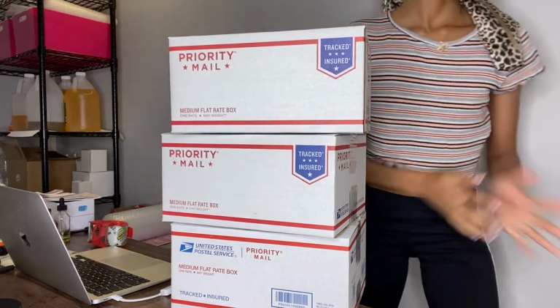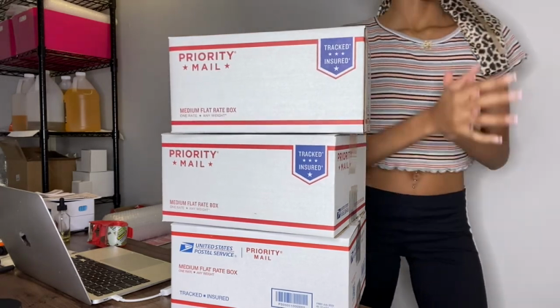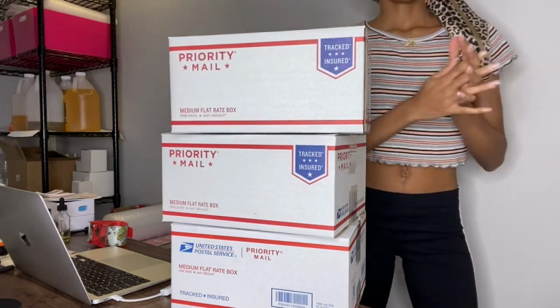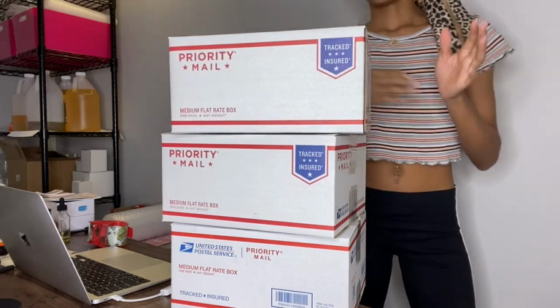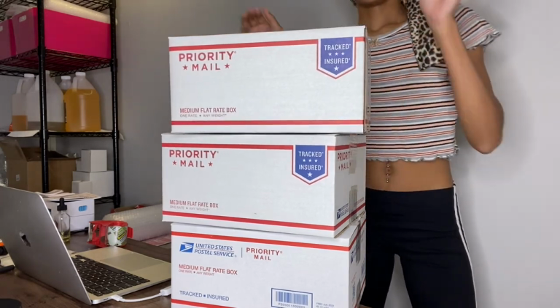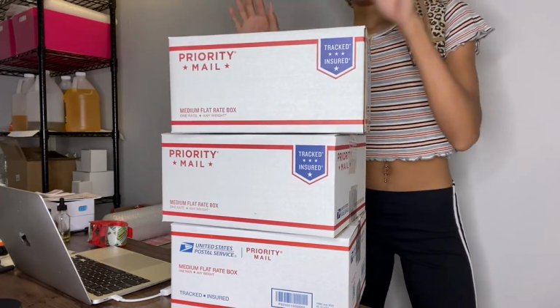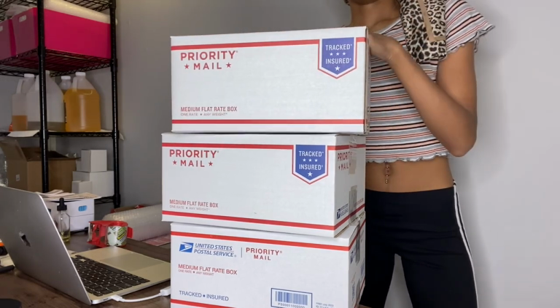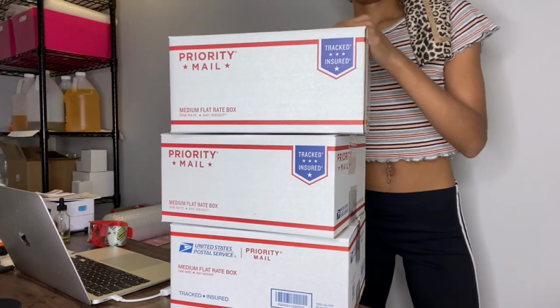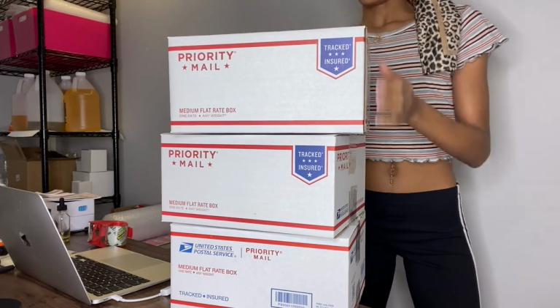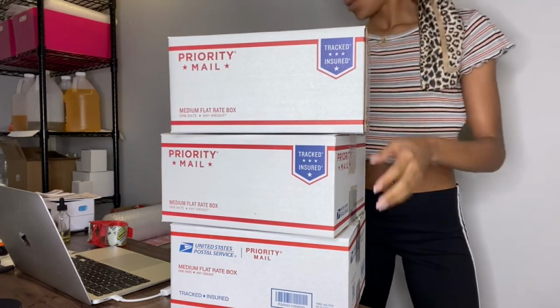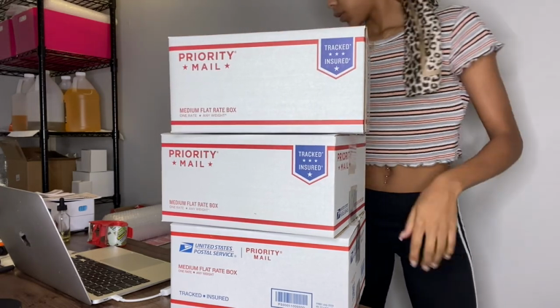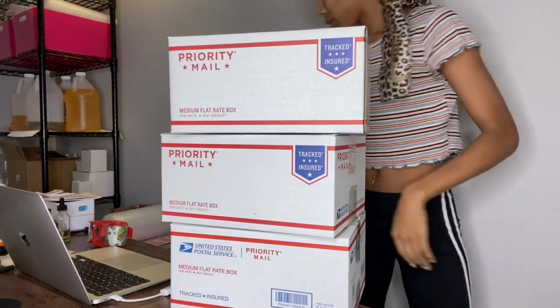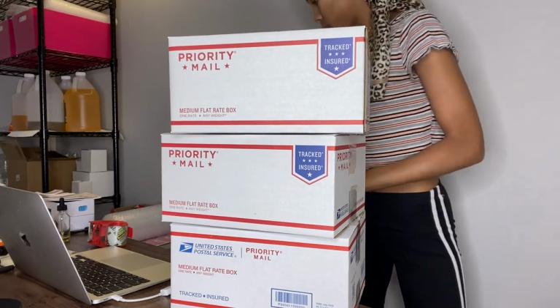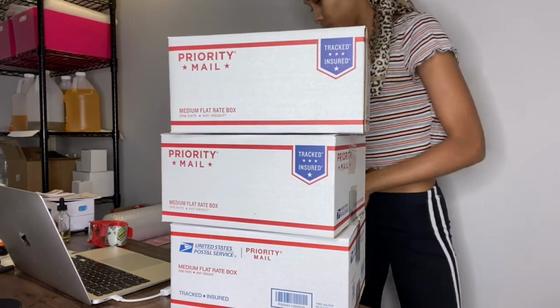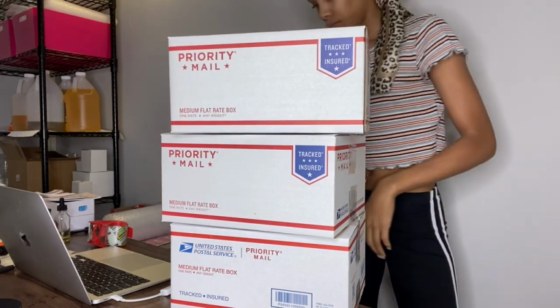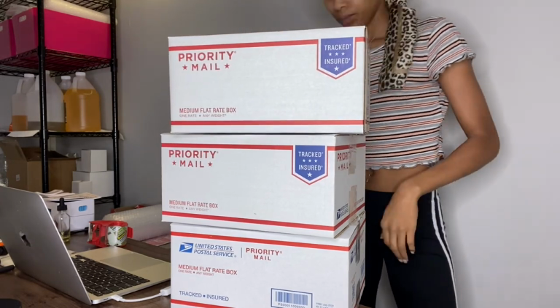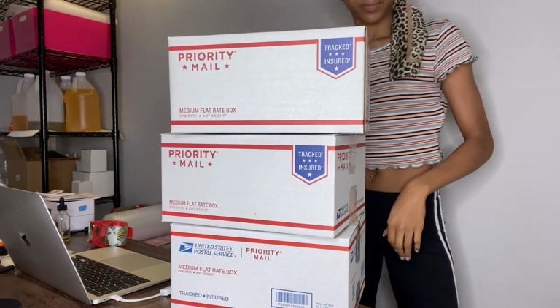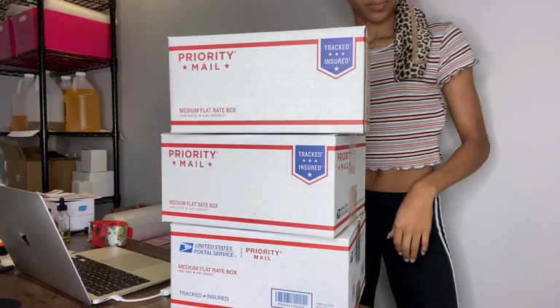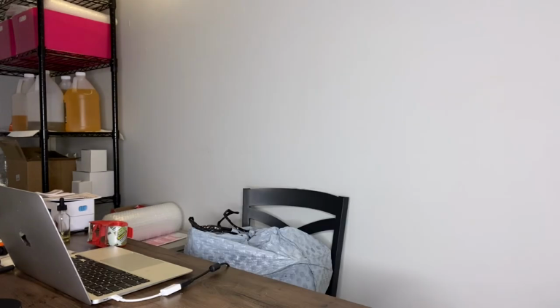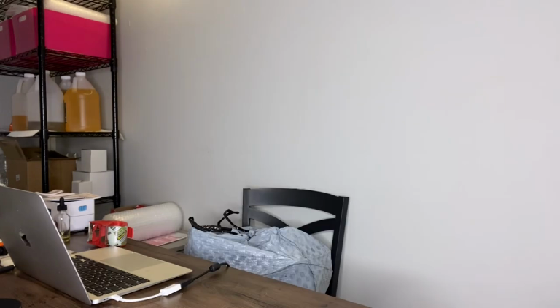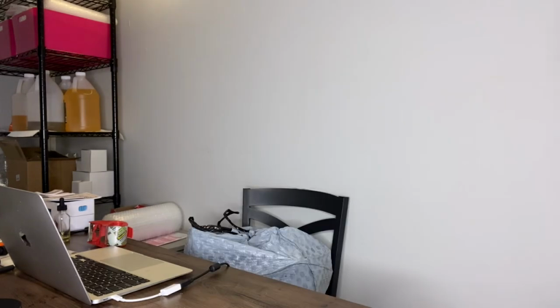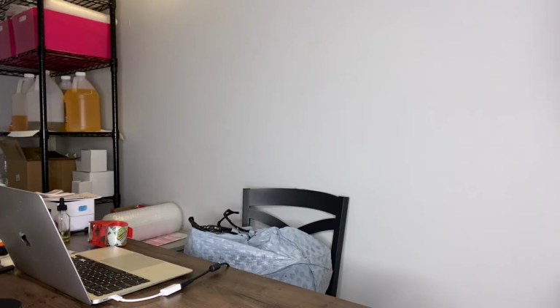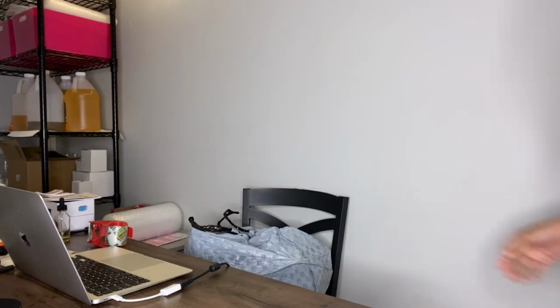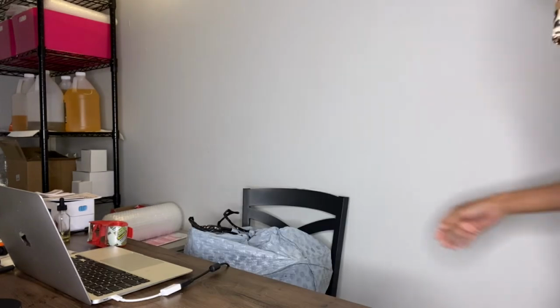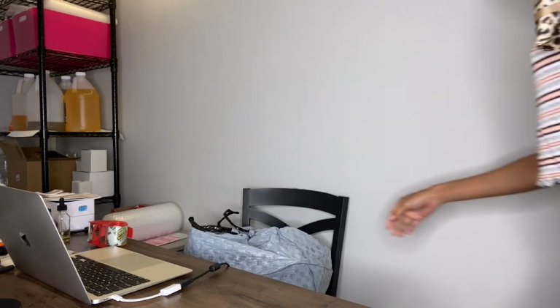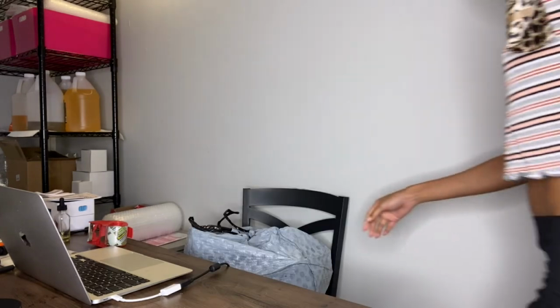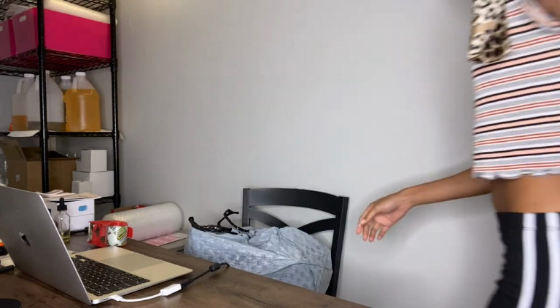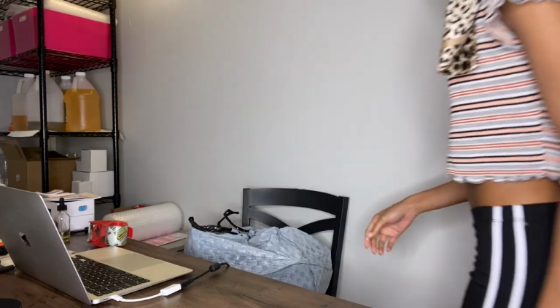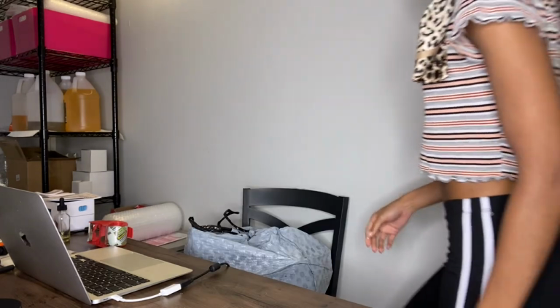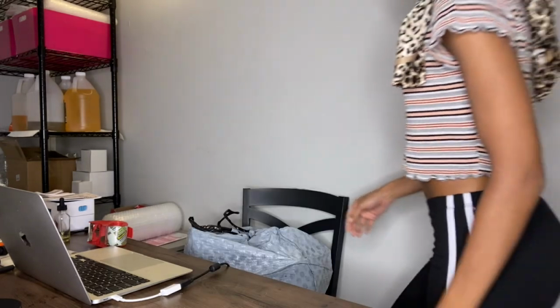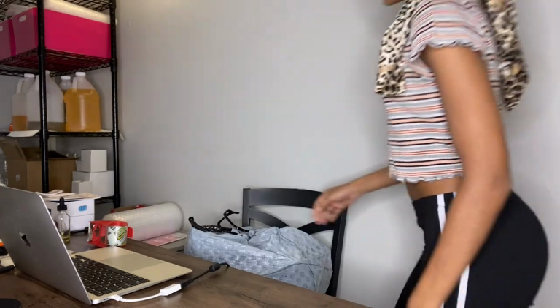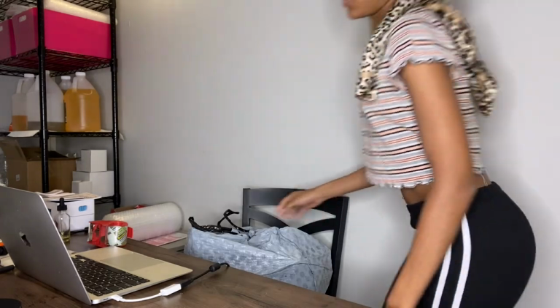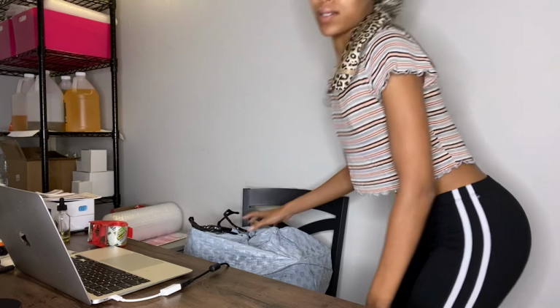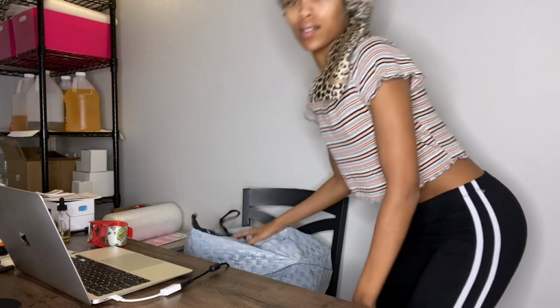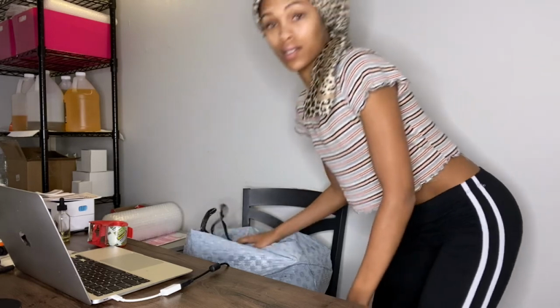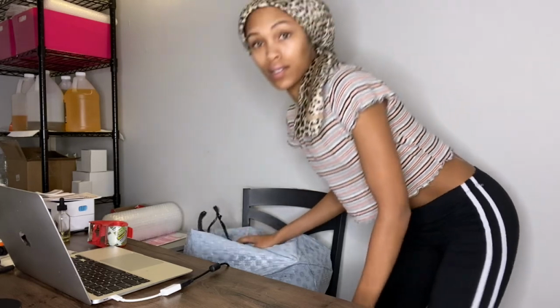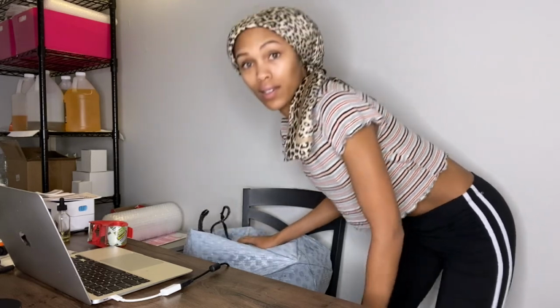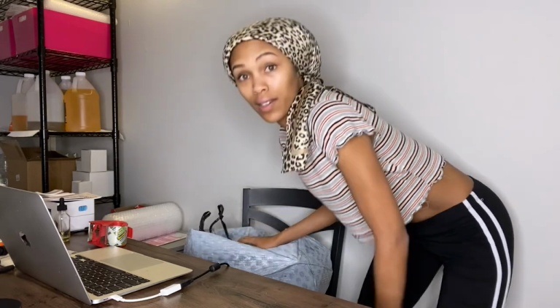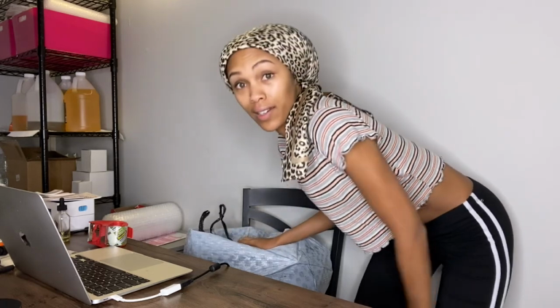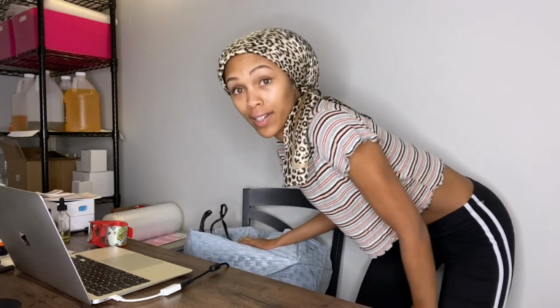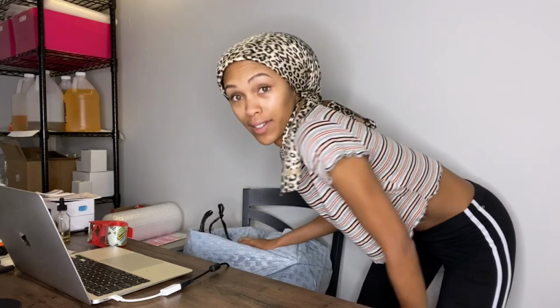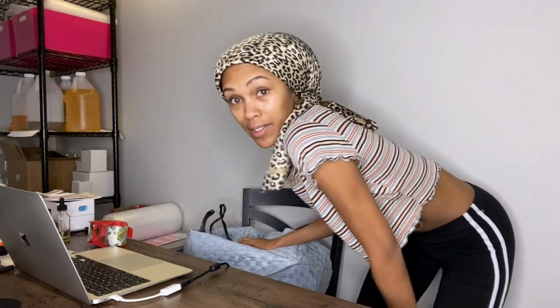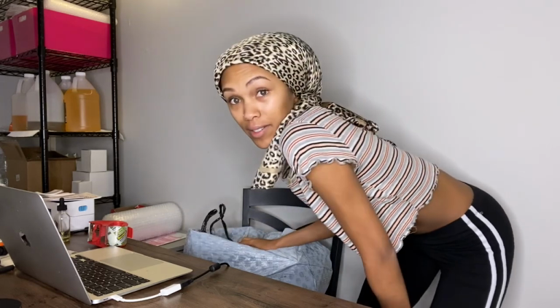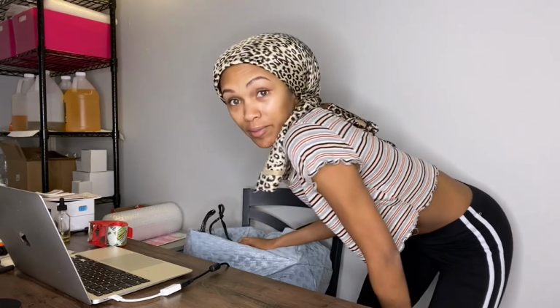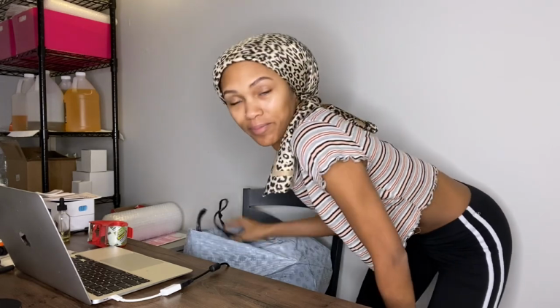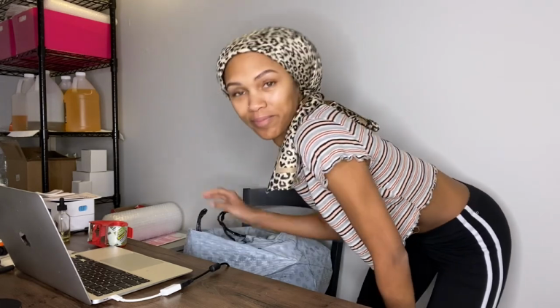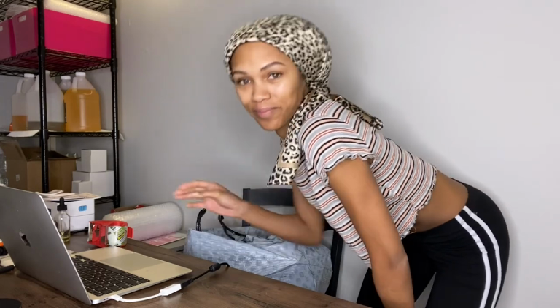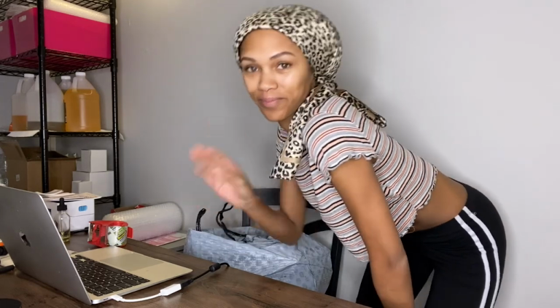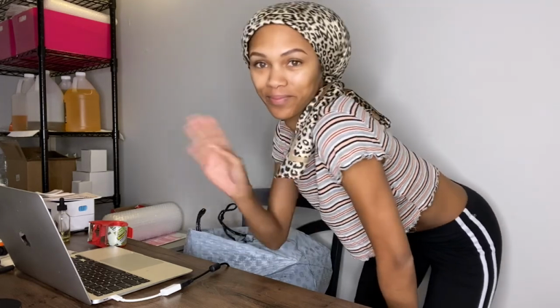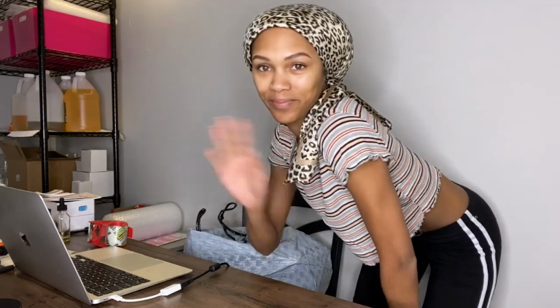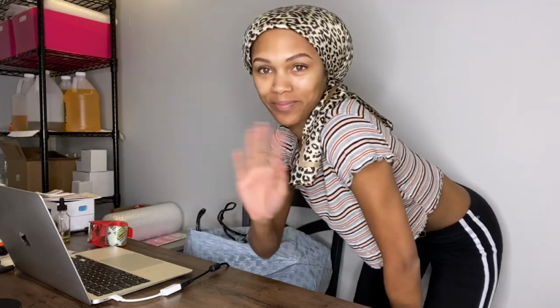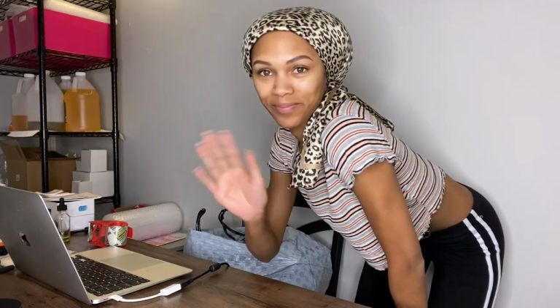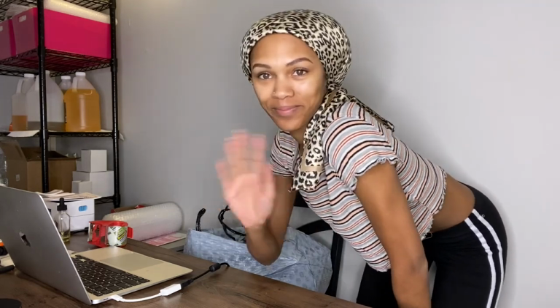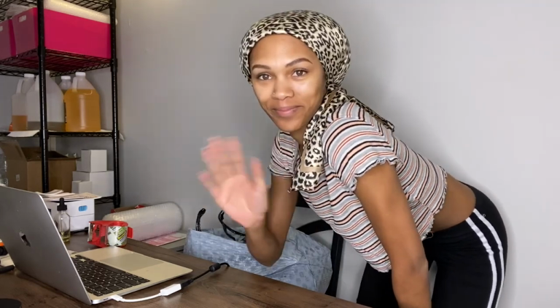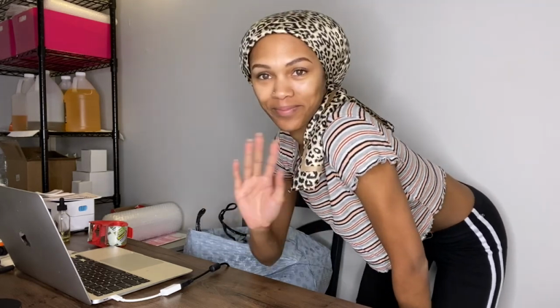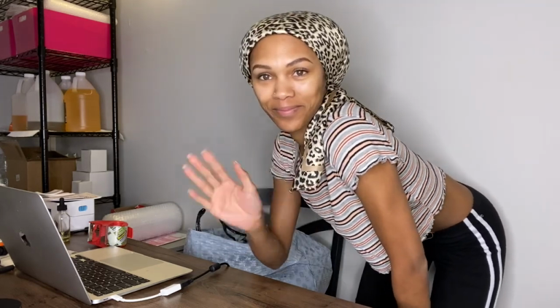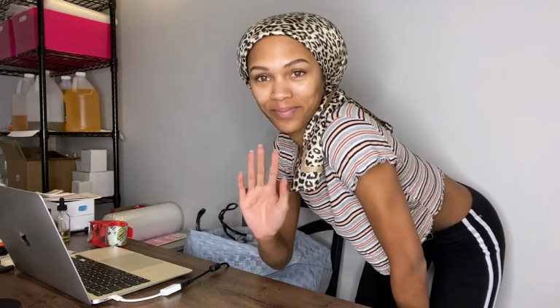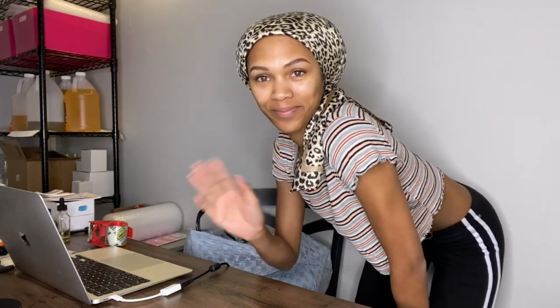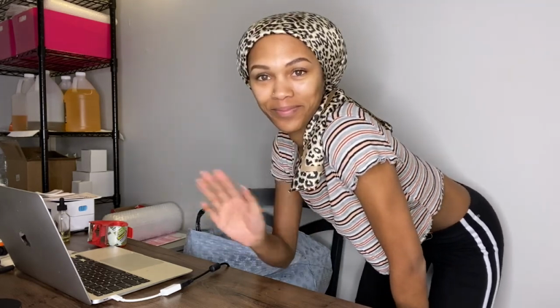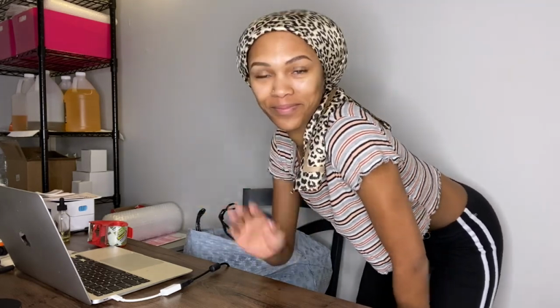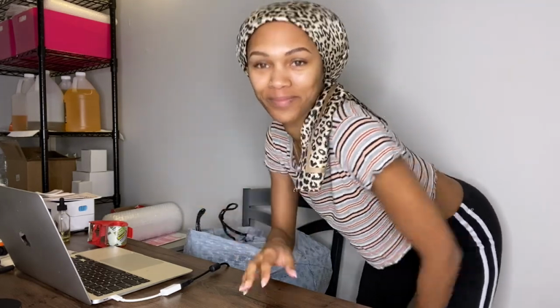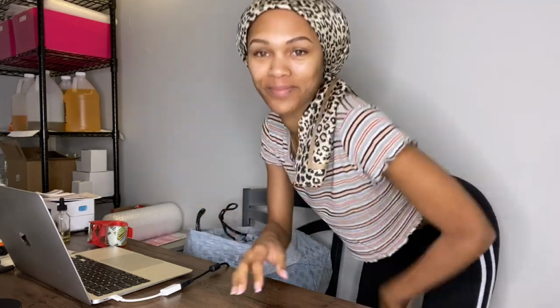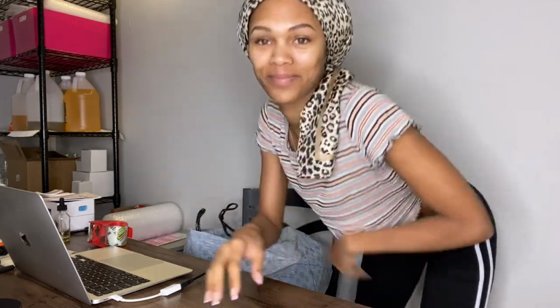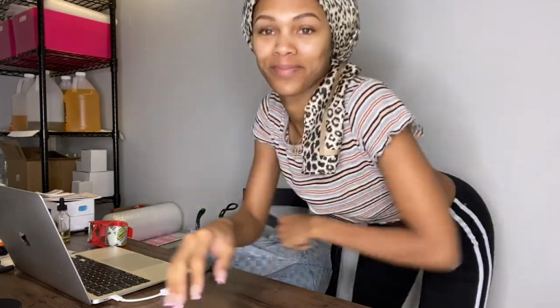Don't forget to like, comment, share, and subscribe. I'm going to go drop these off. That's the end of this video — I'll see you in another one.